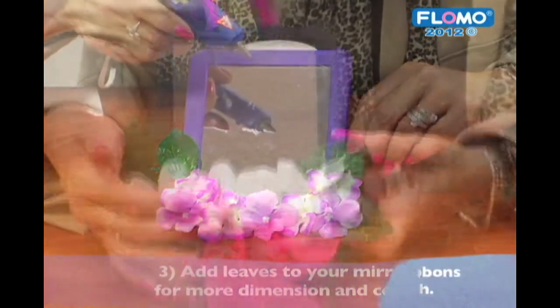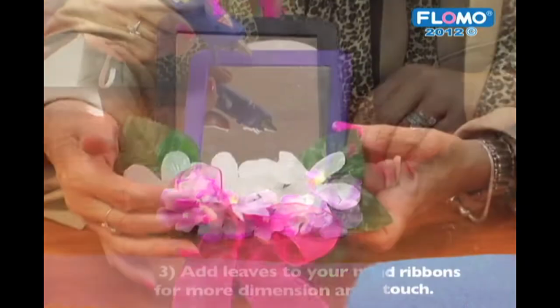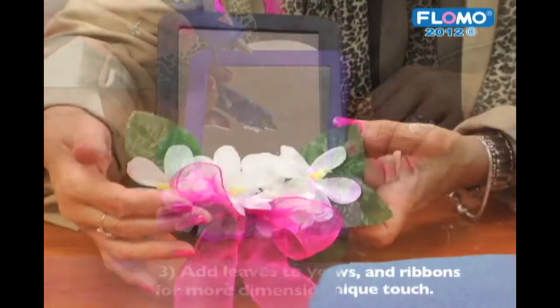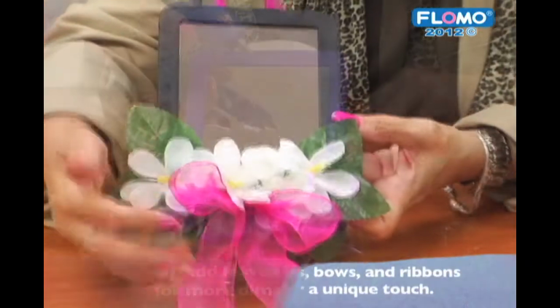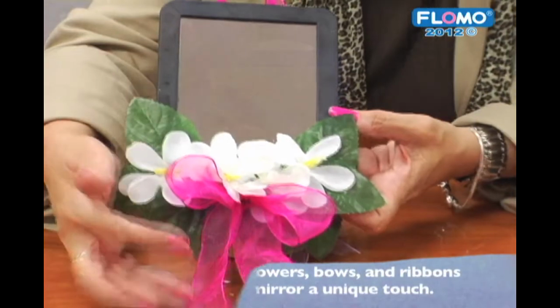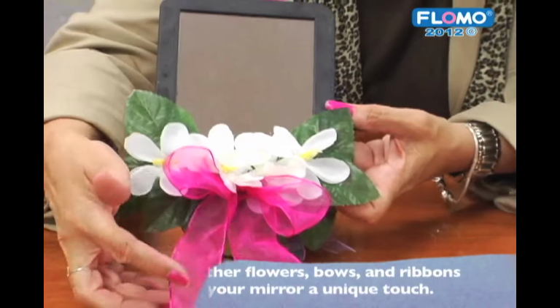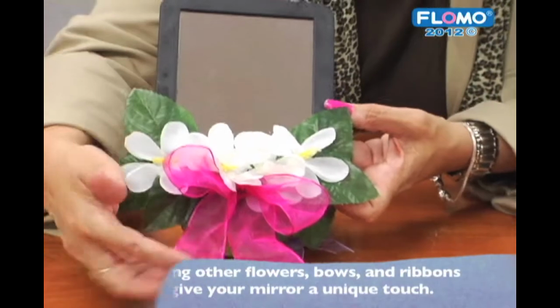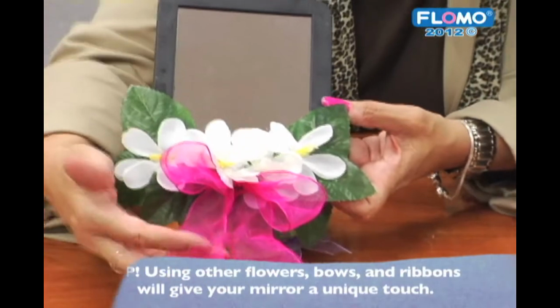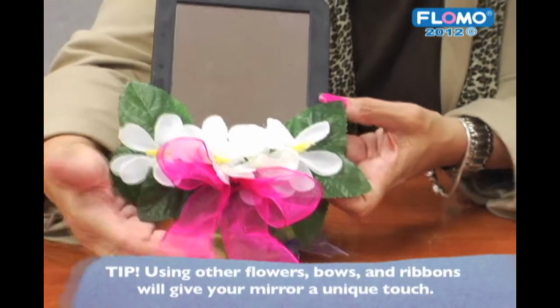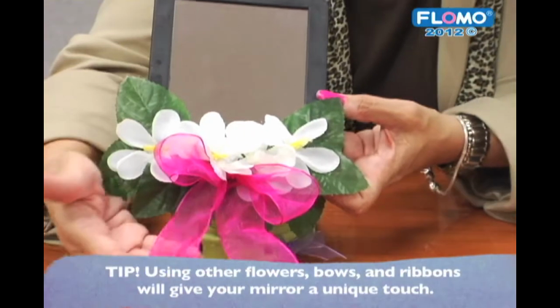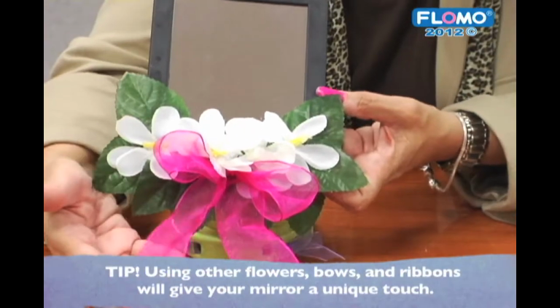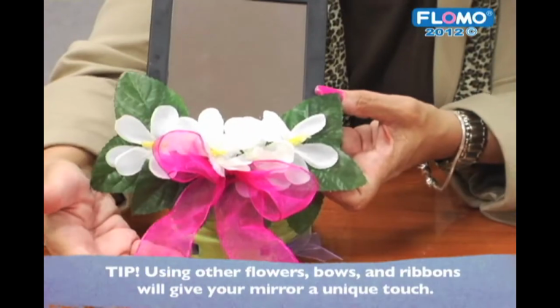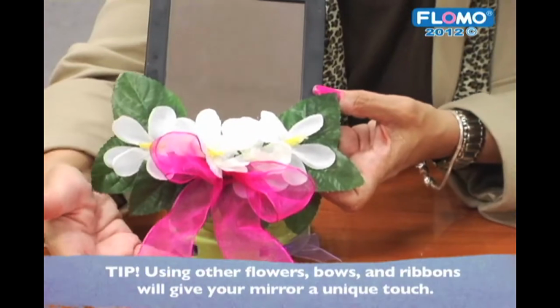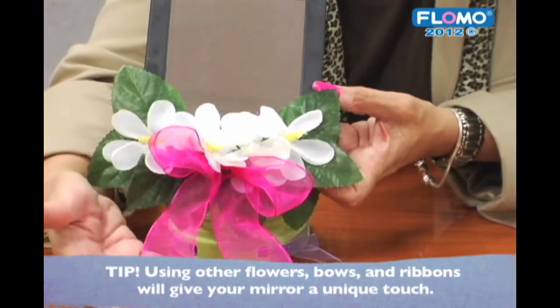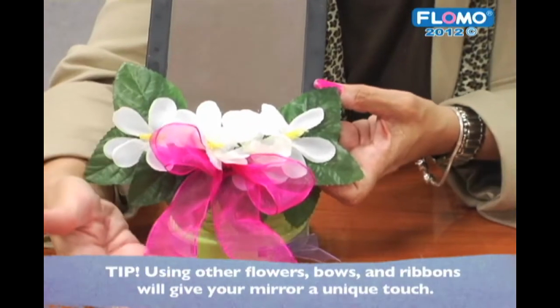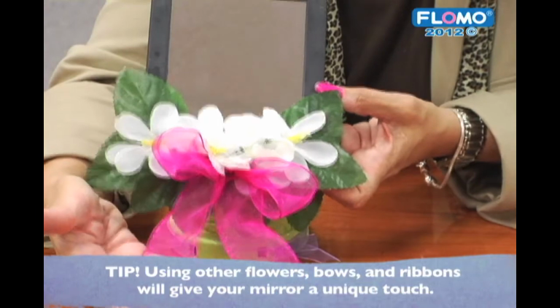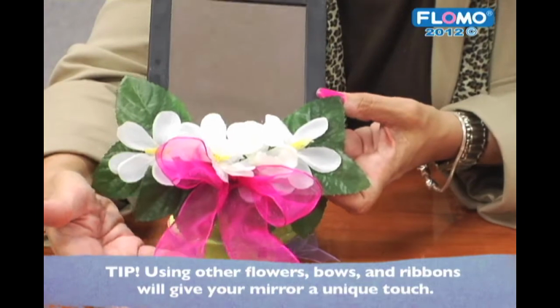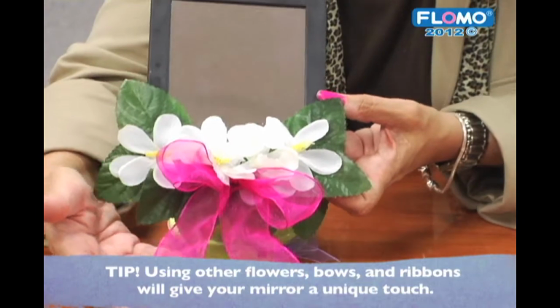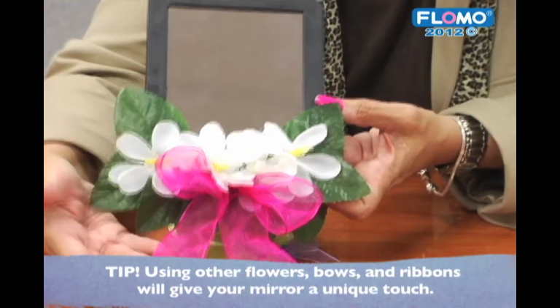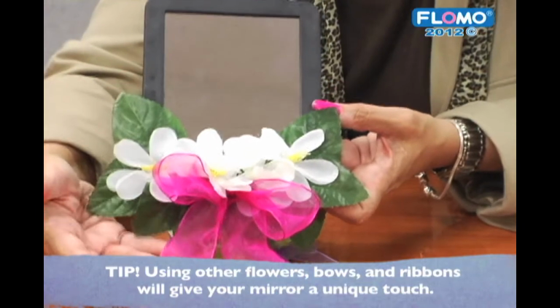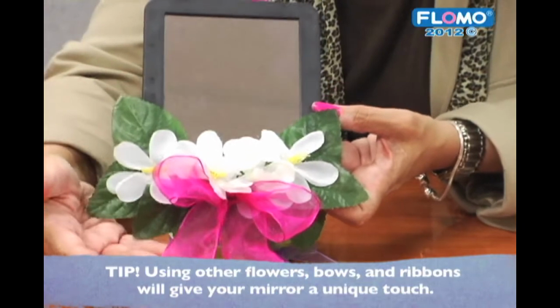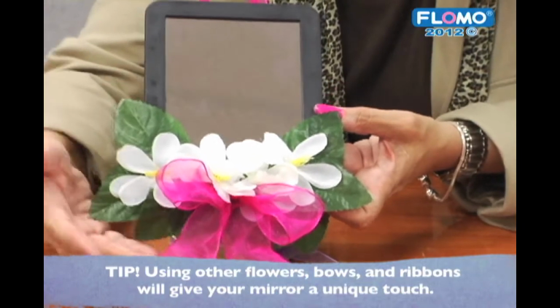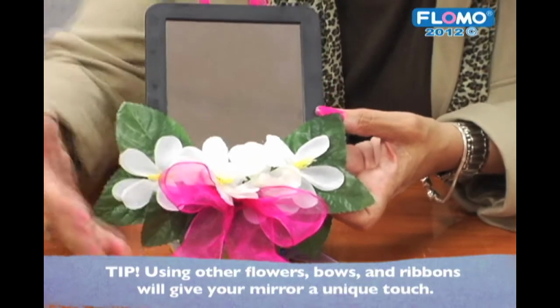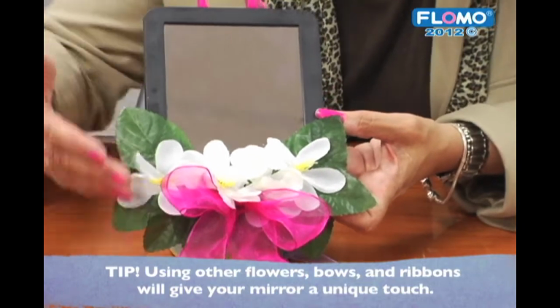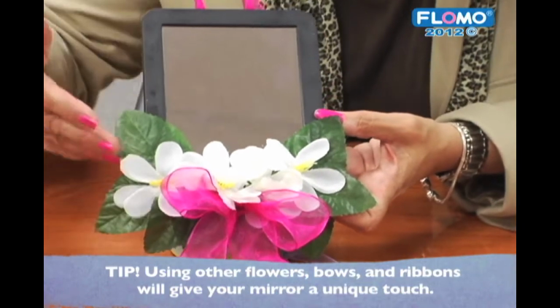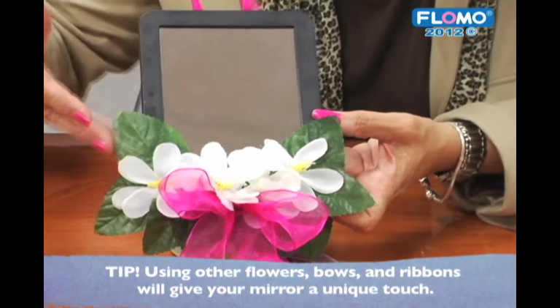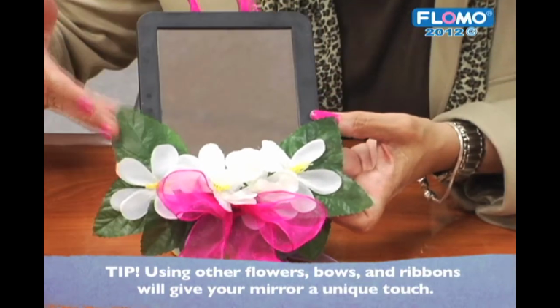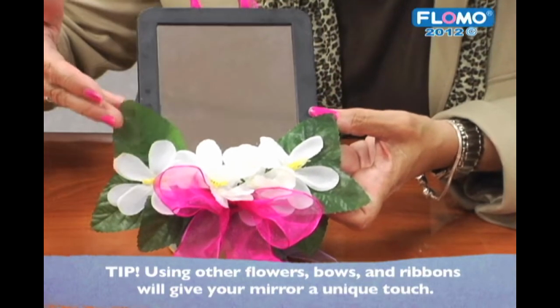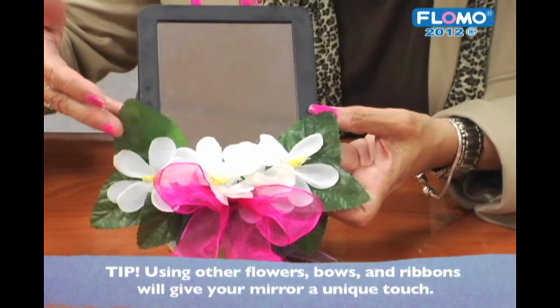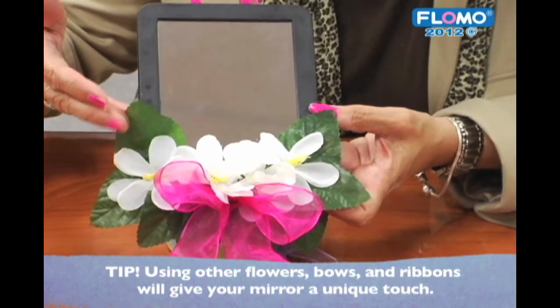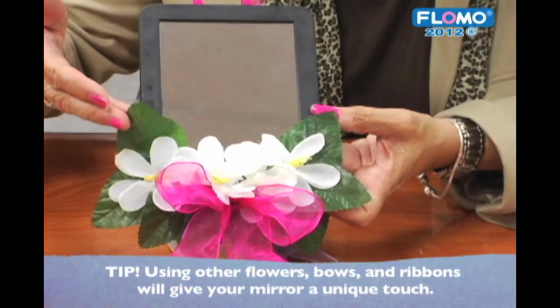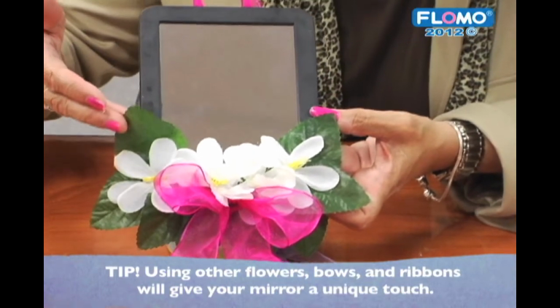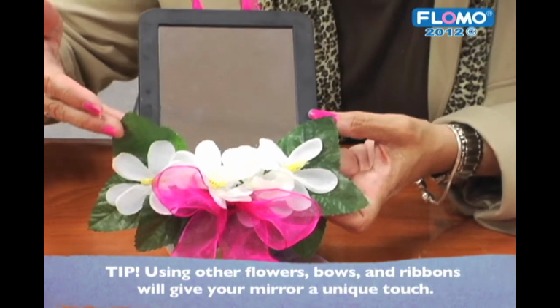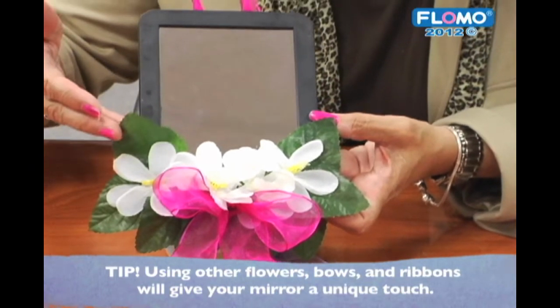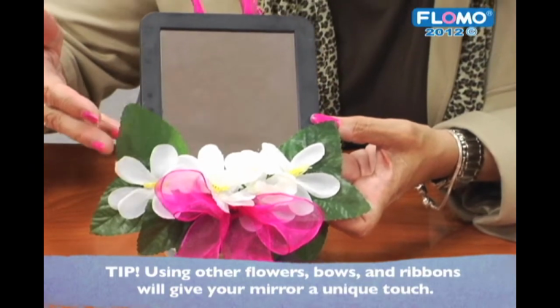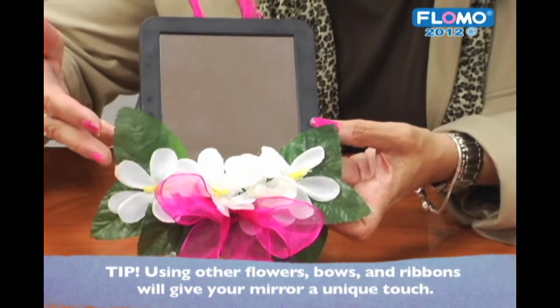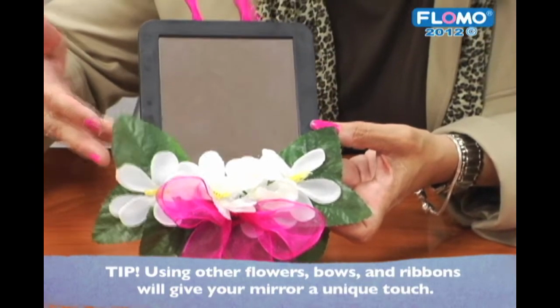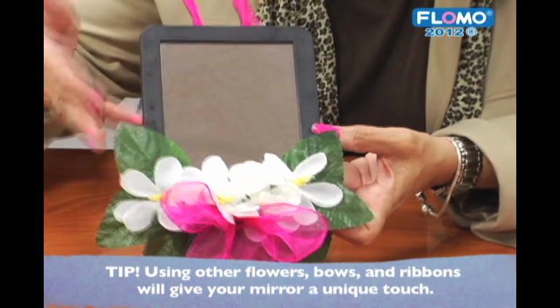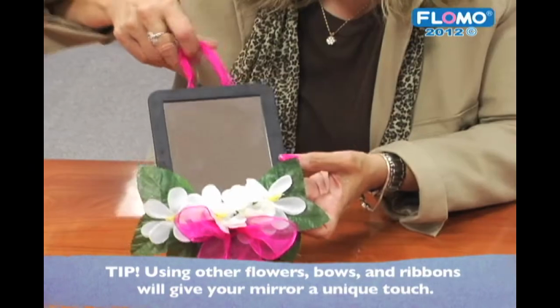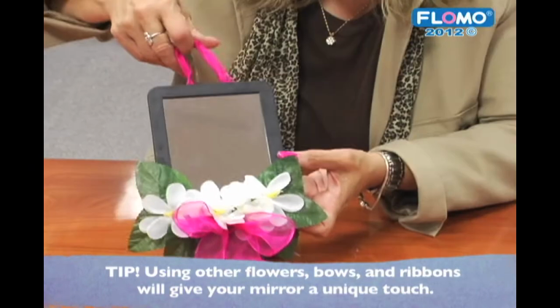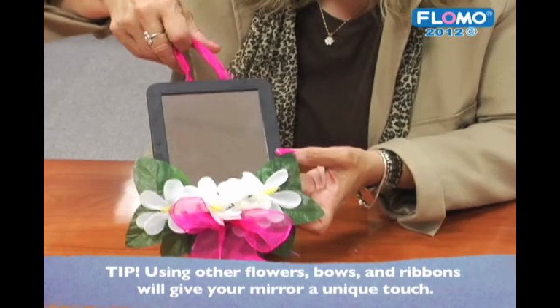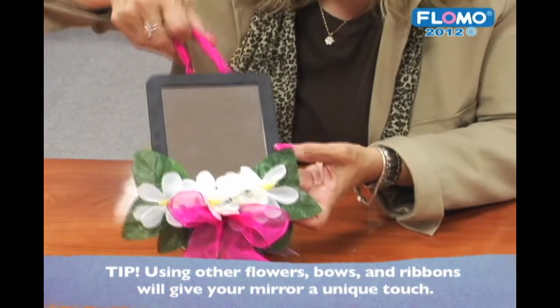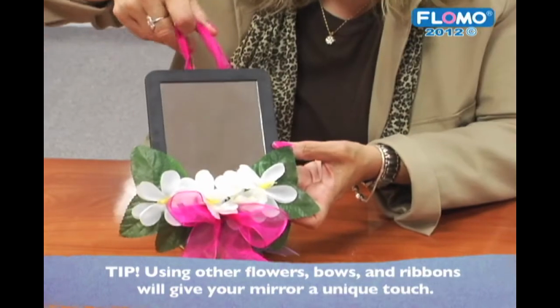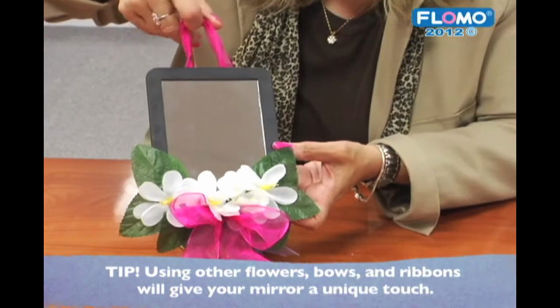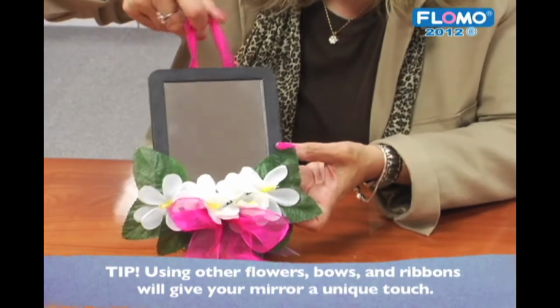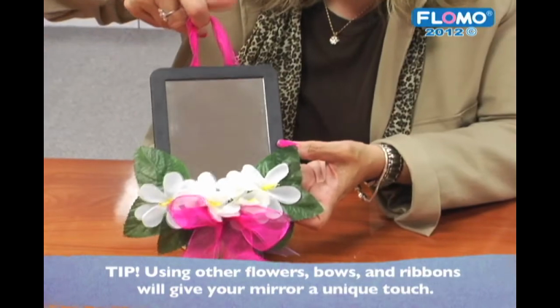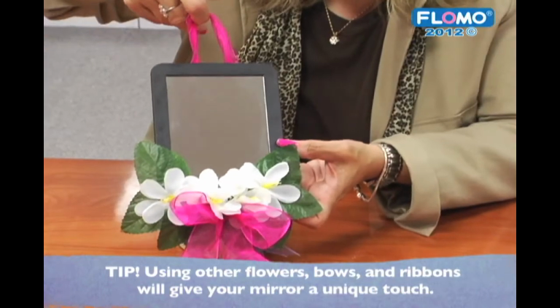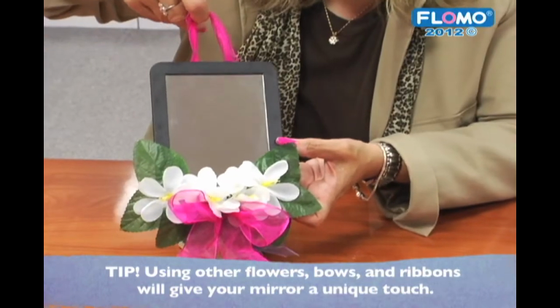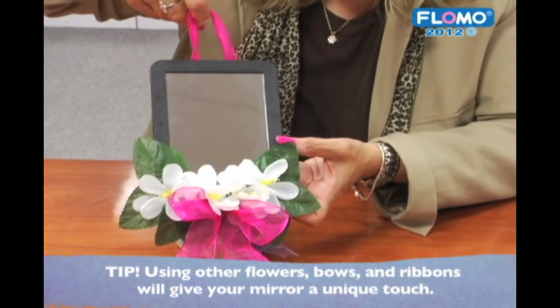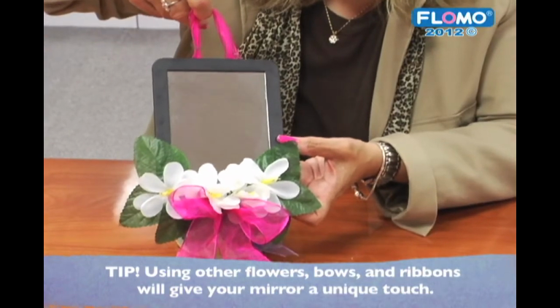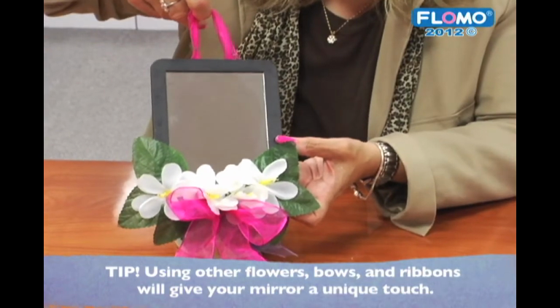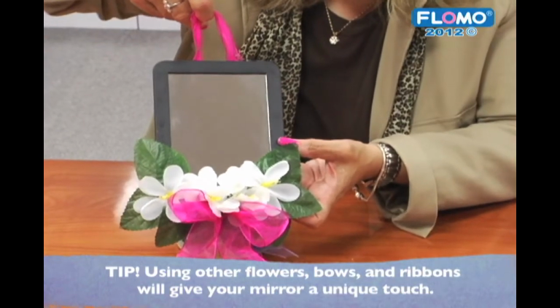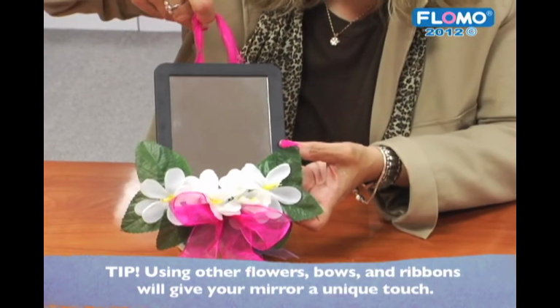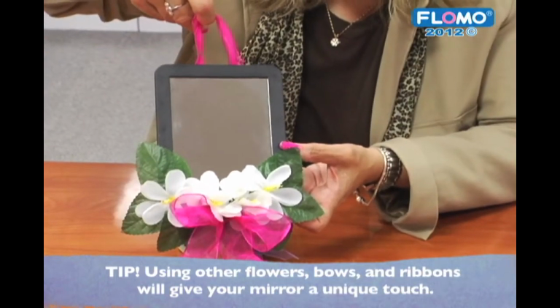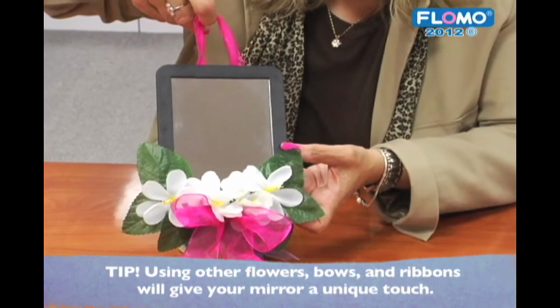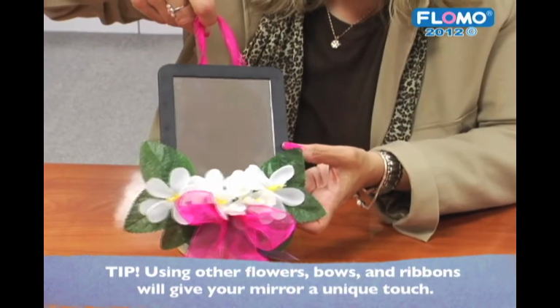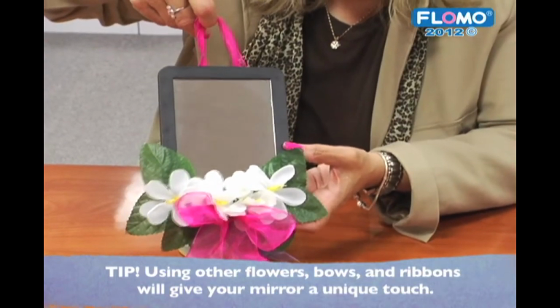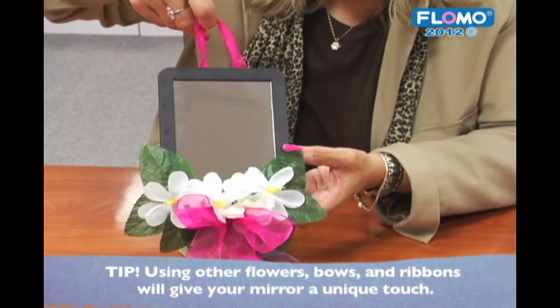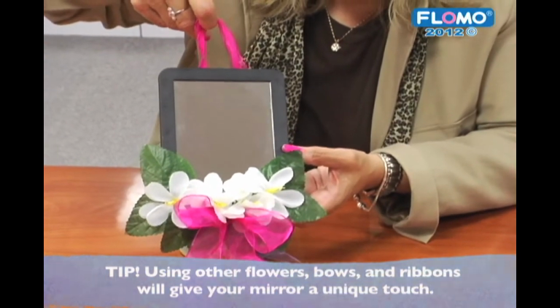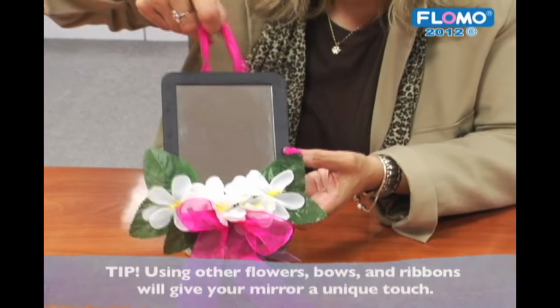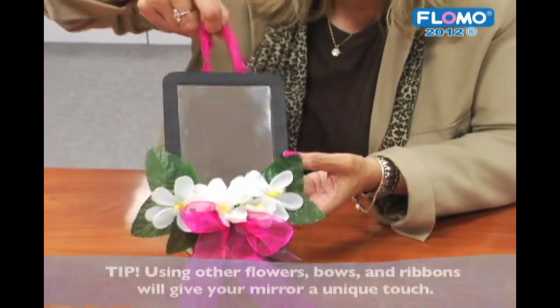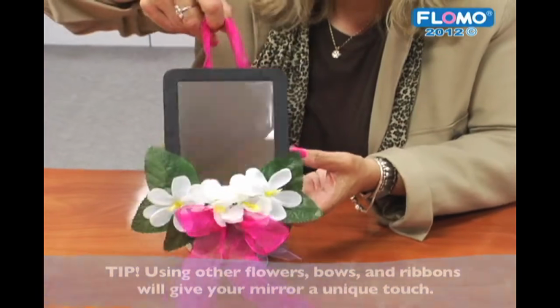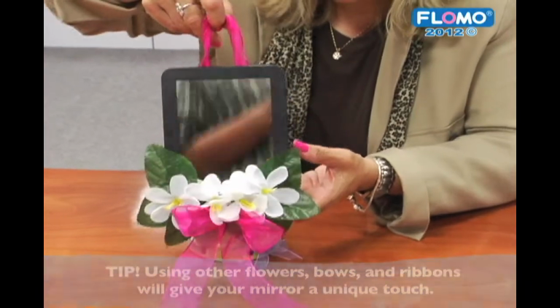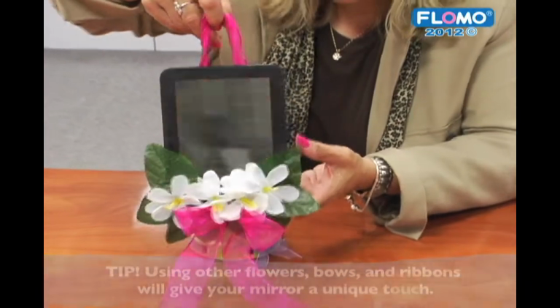To make this even more unique, you can use other style mirrors or daisies or roses. You can even add ribbons and bows for a more personalized look.